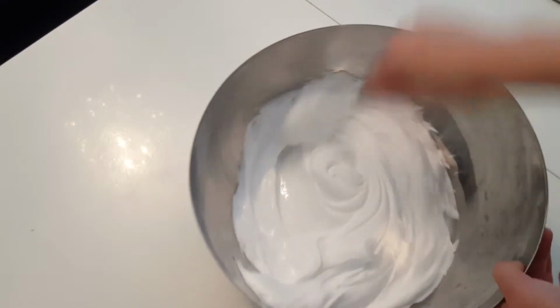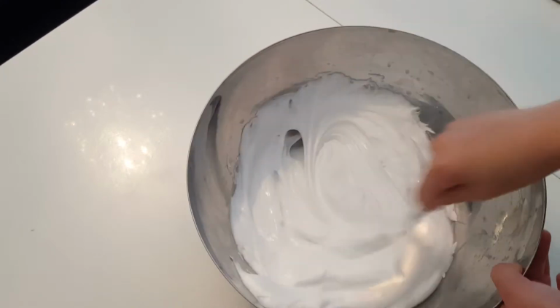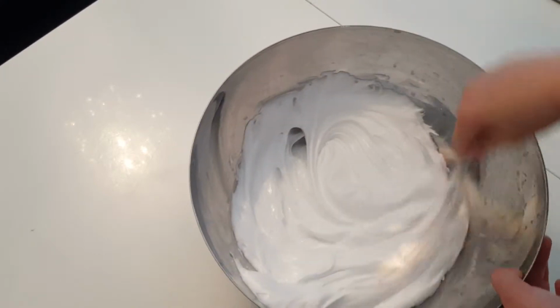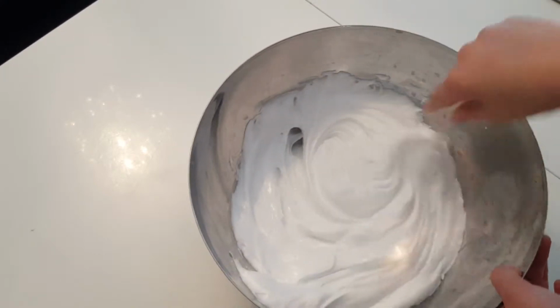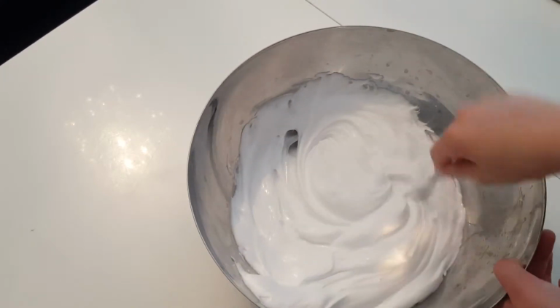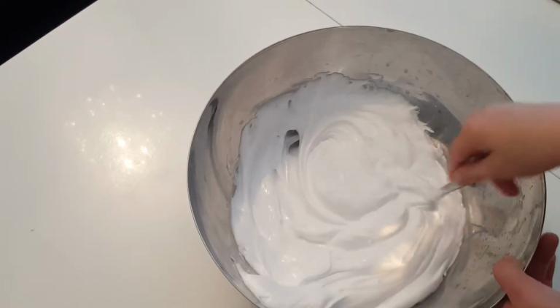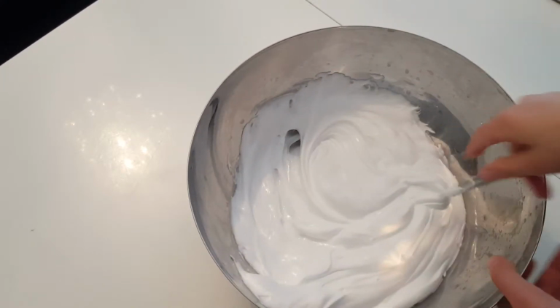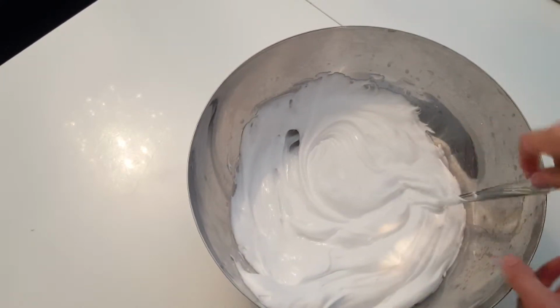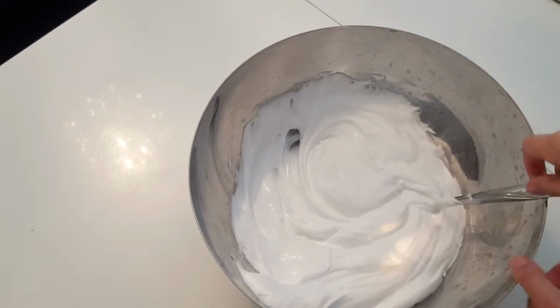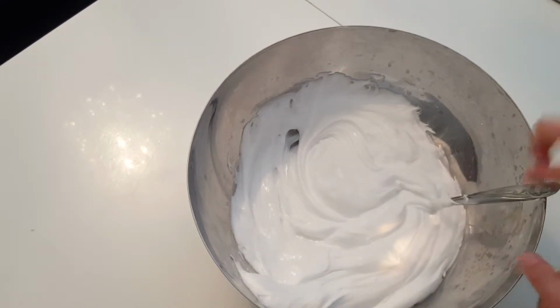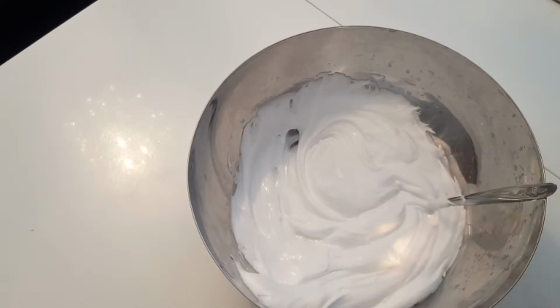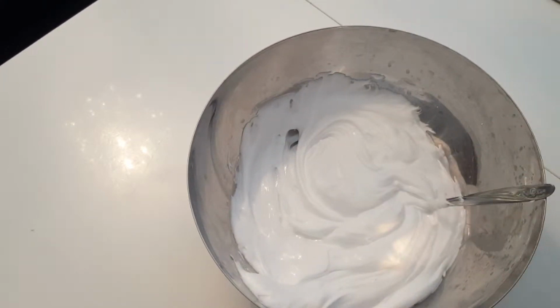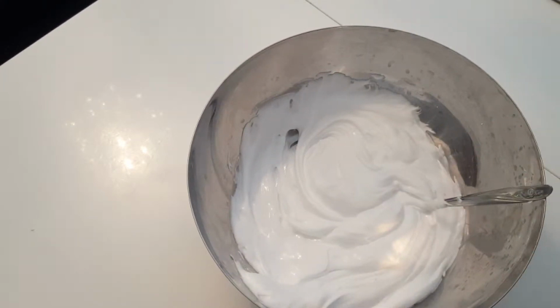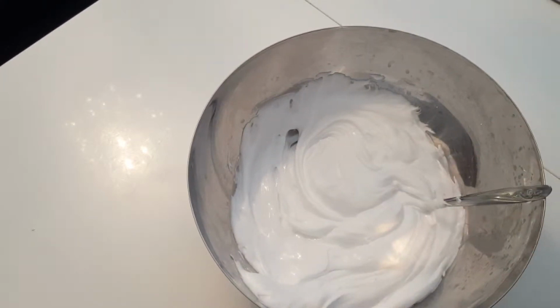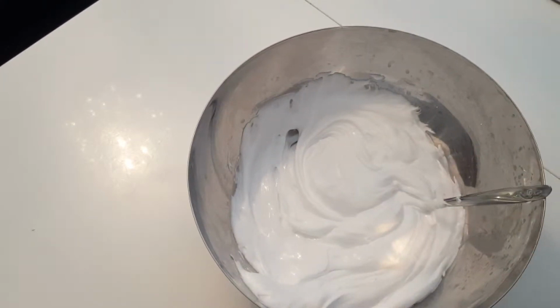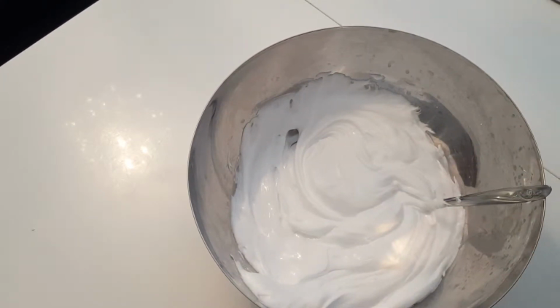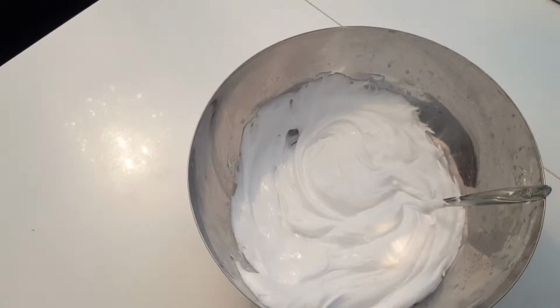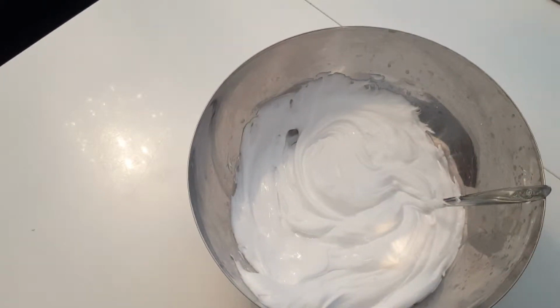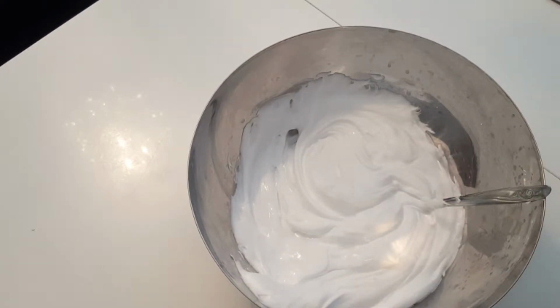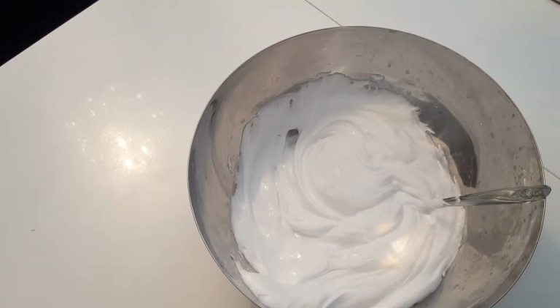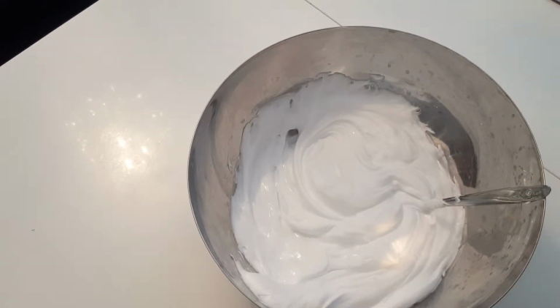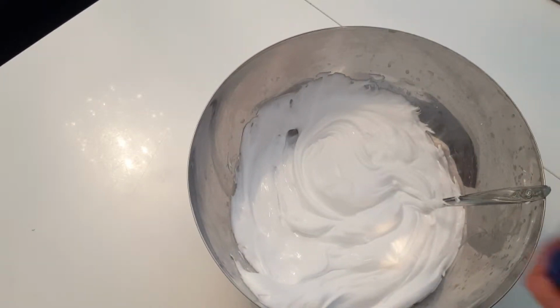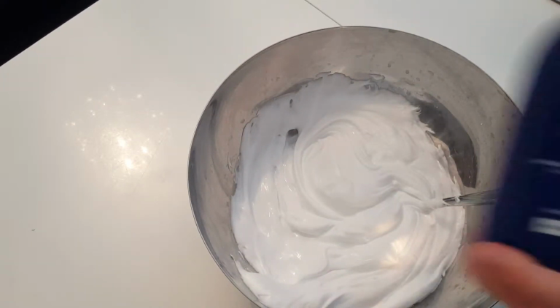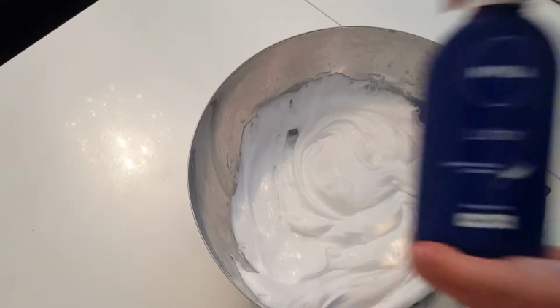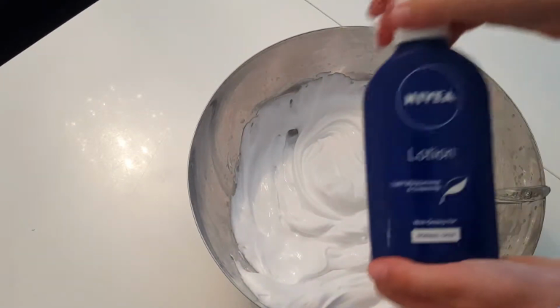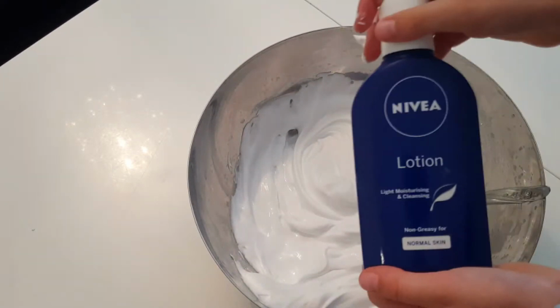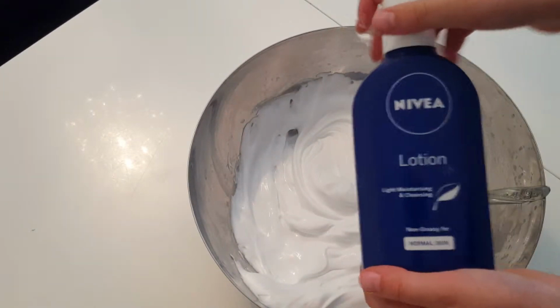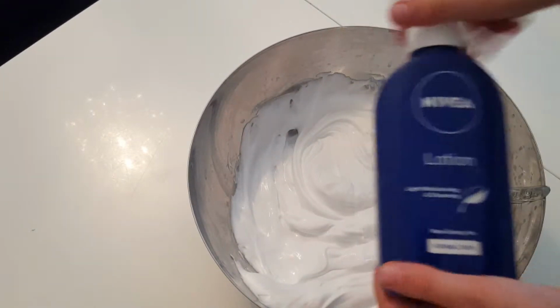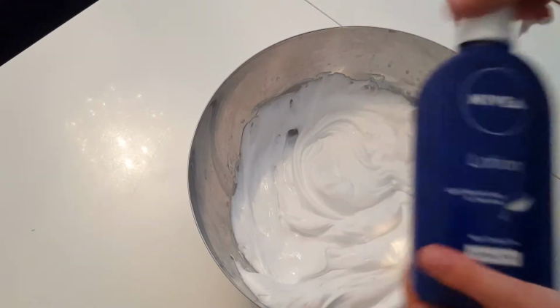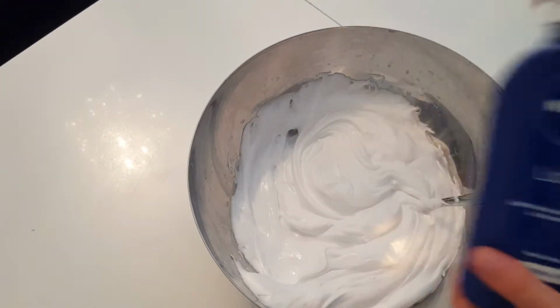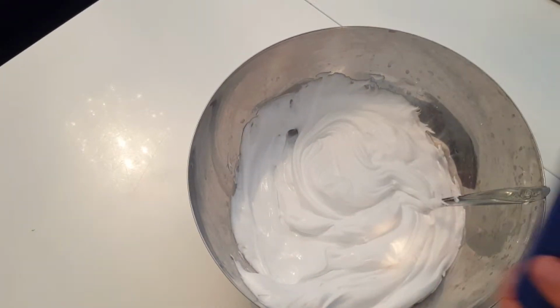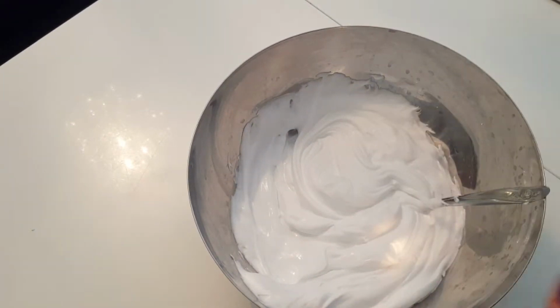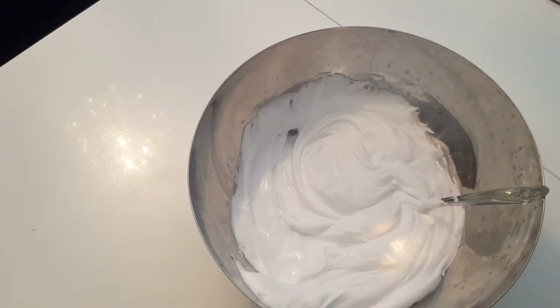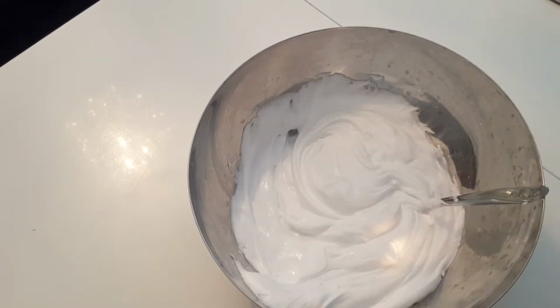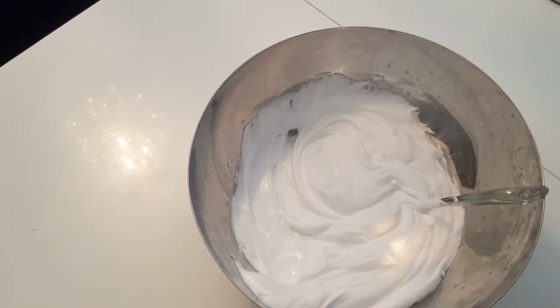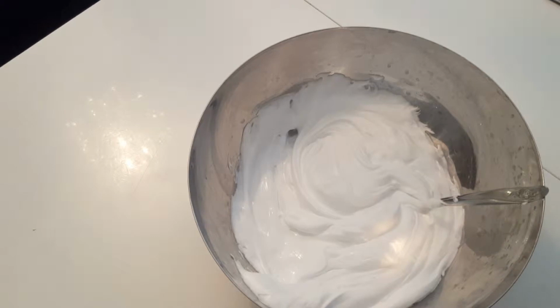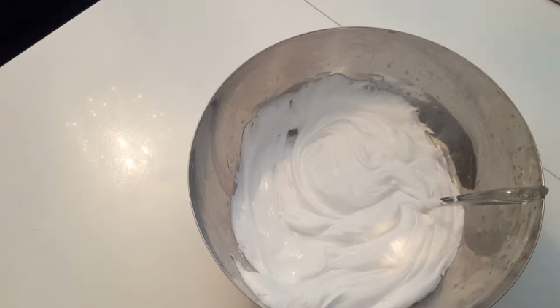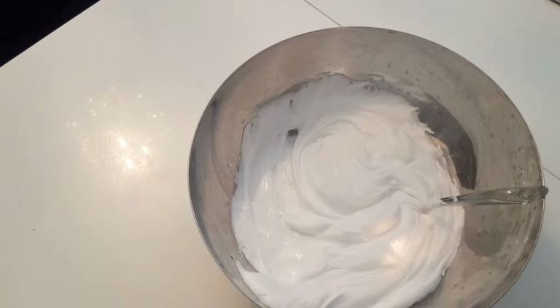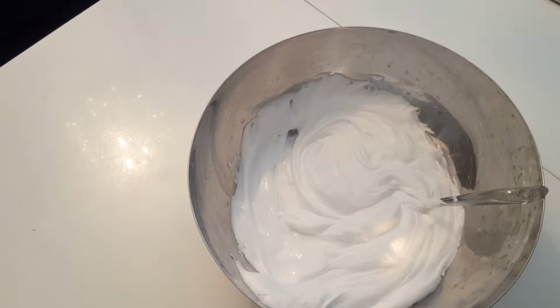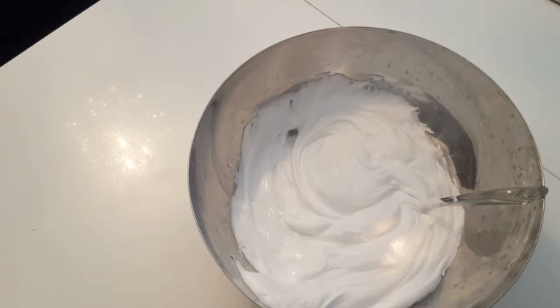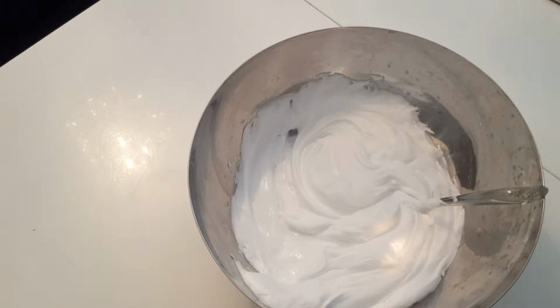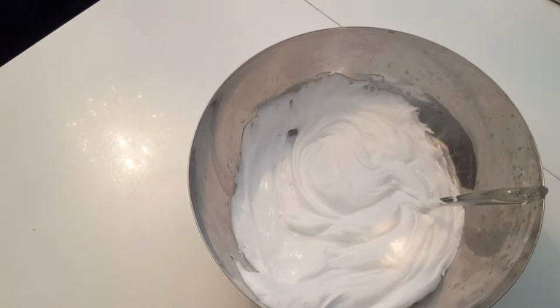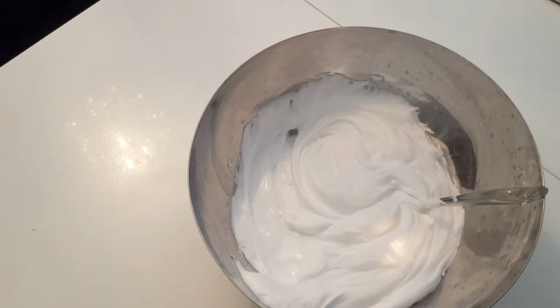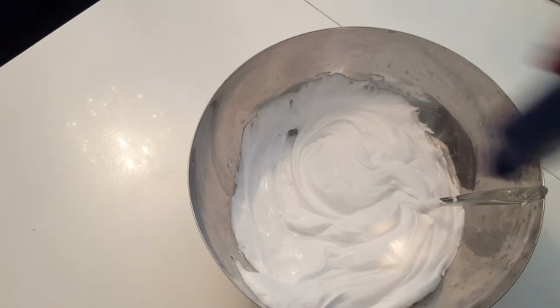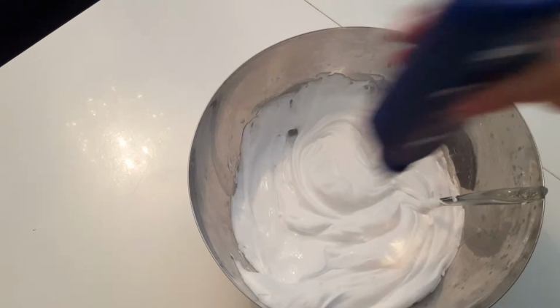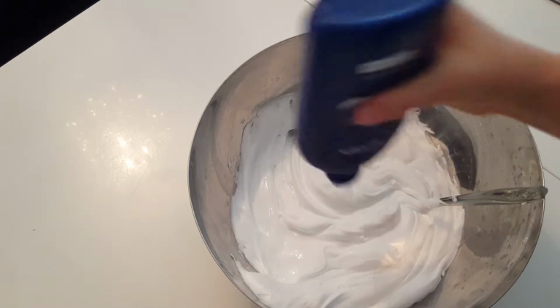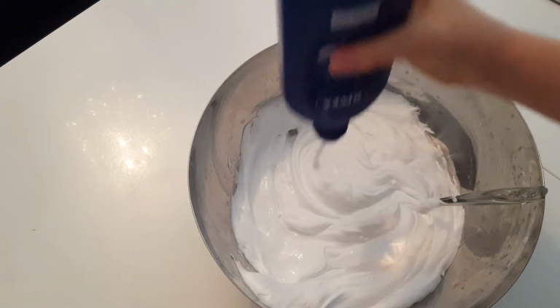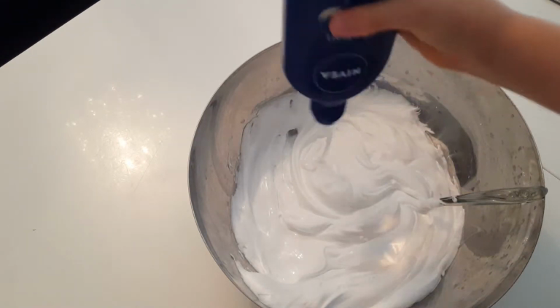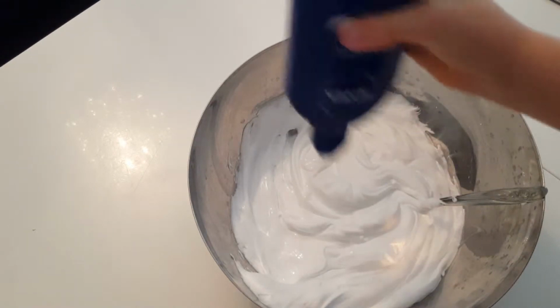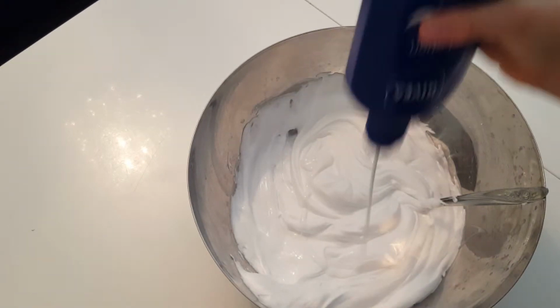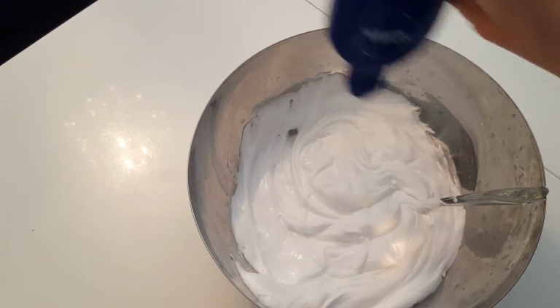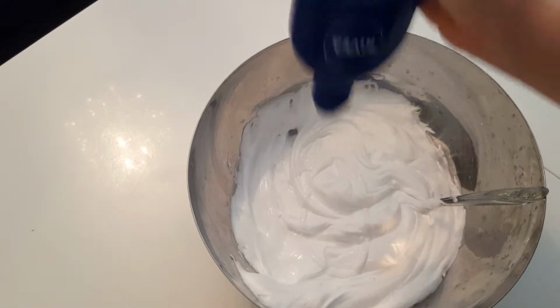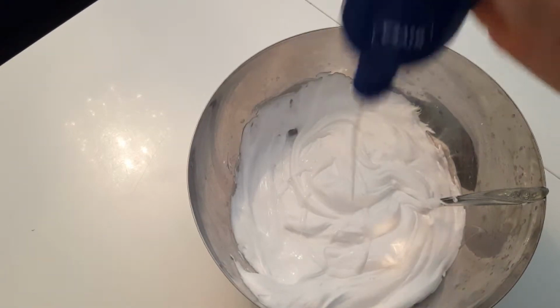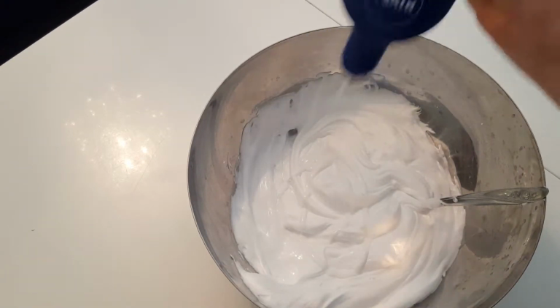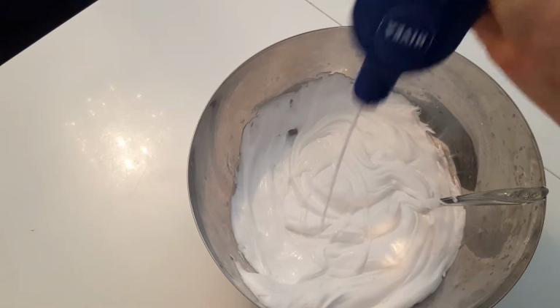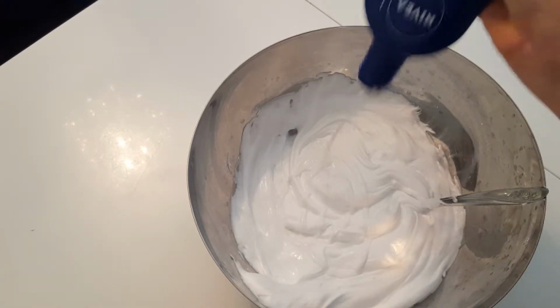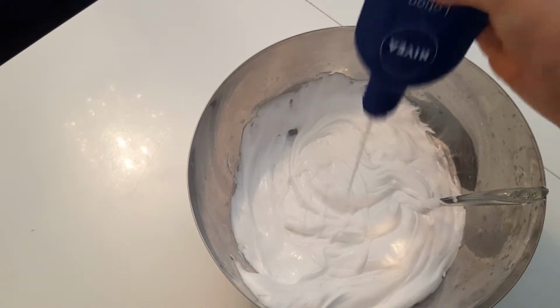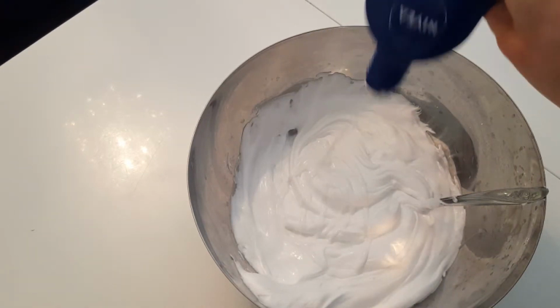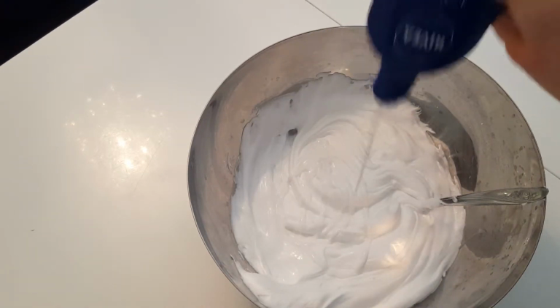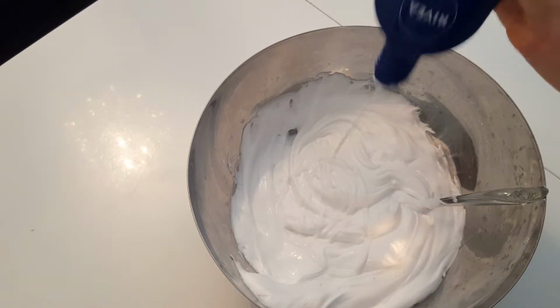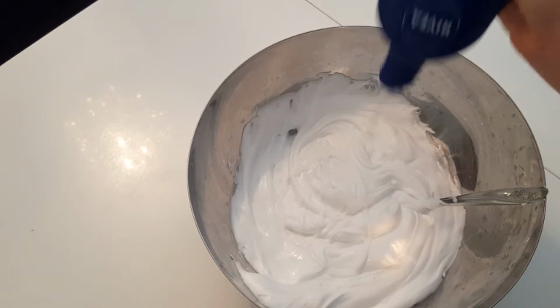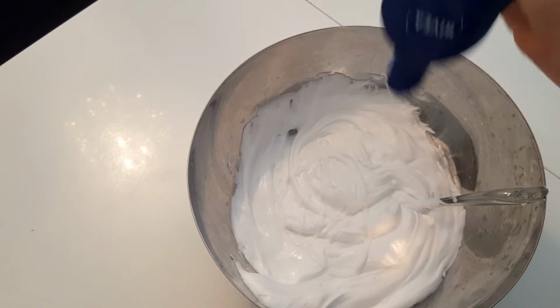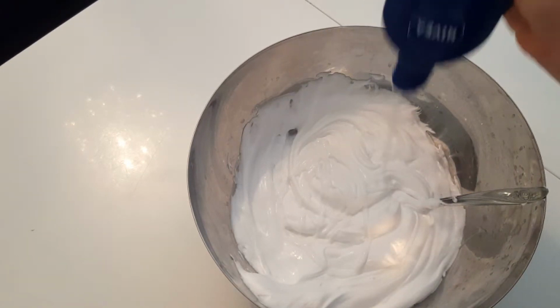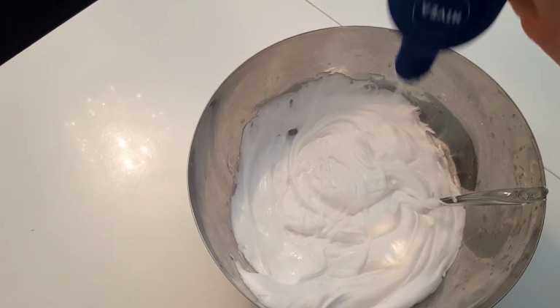Now it's all mixed in. You'll want to add some lotion — I want to add a lot because I want it really stretchy.